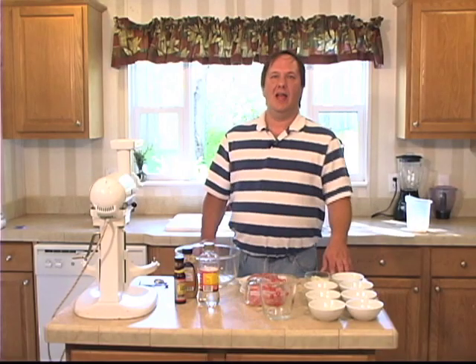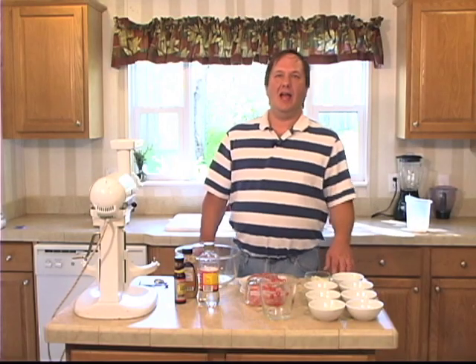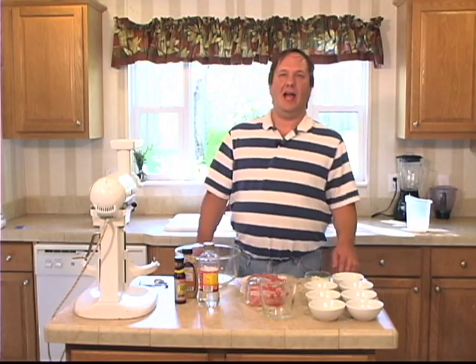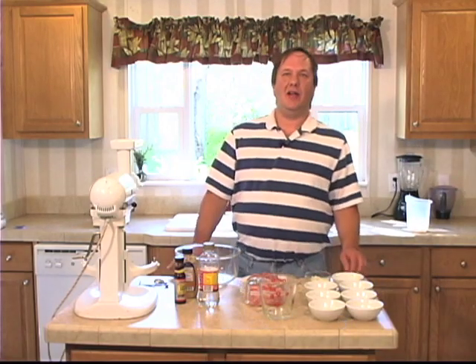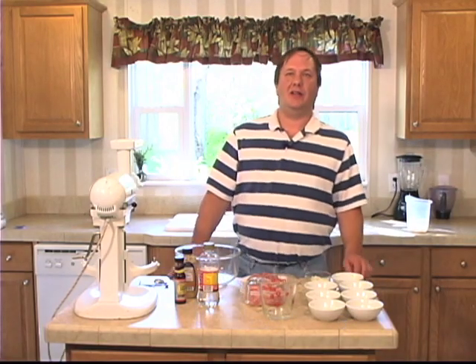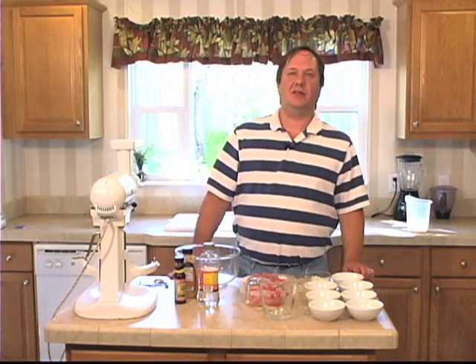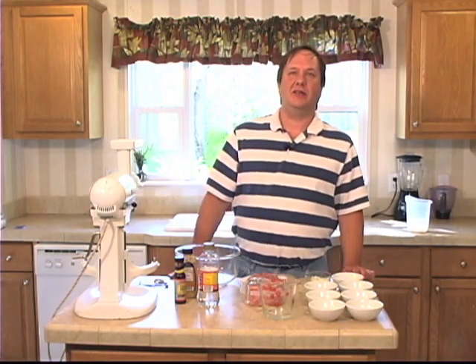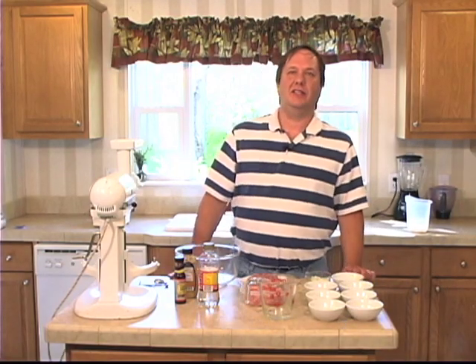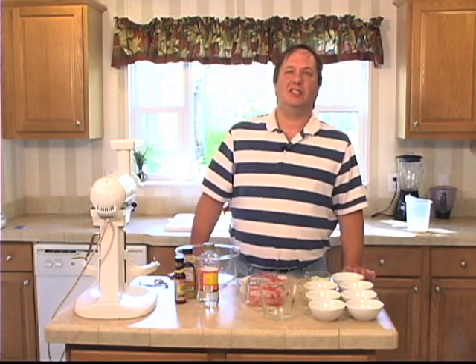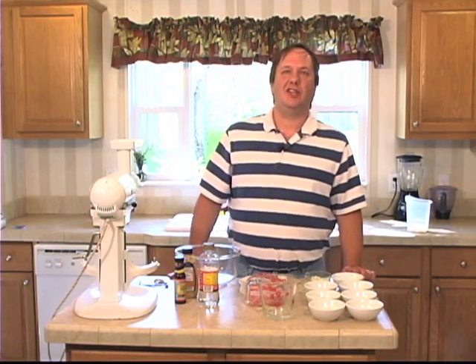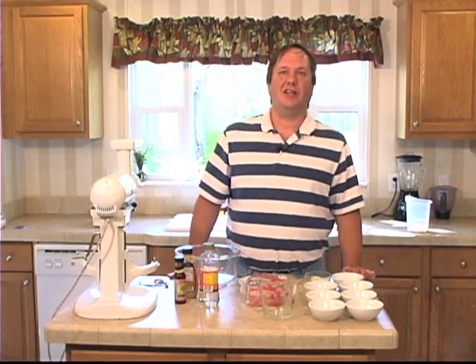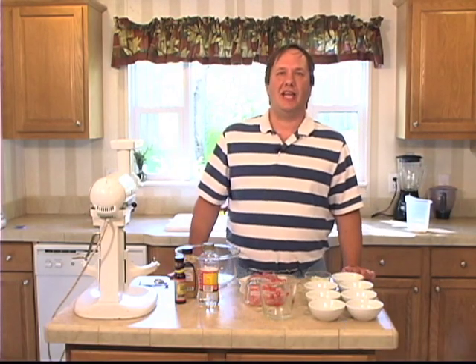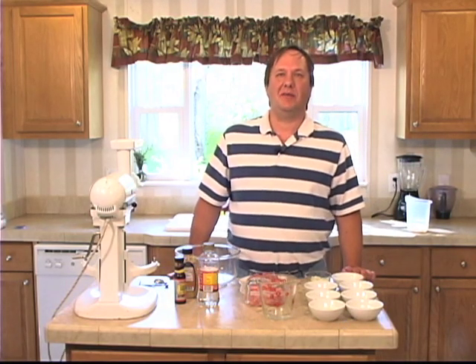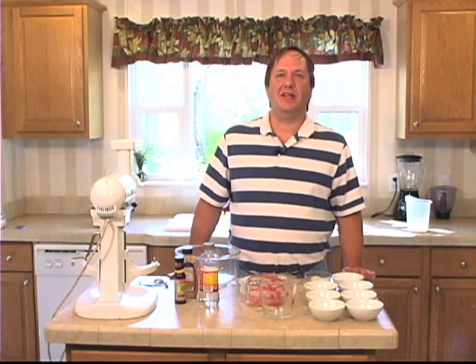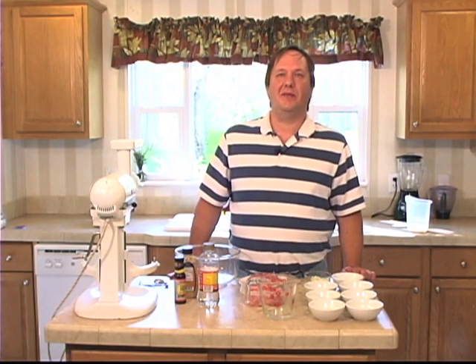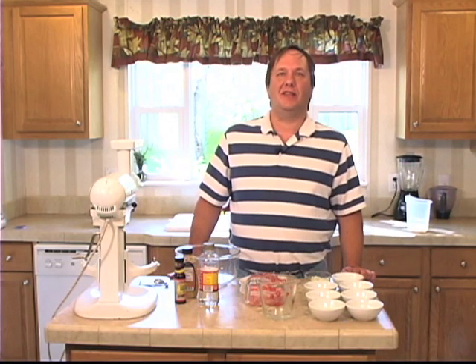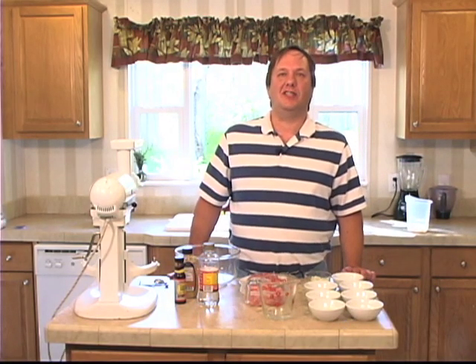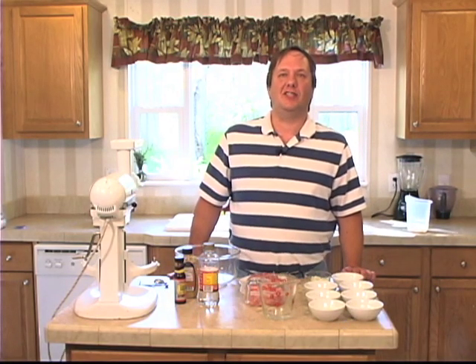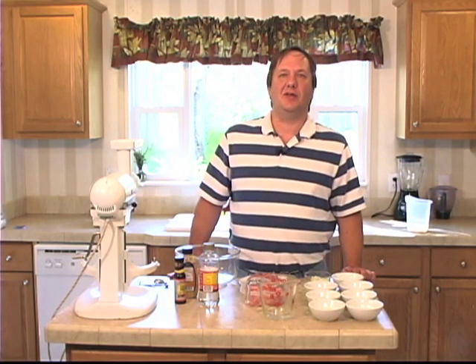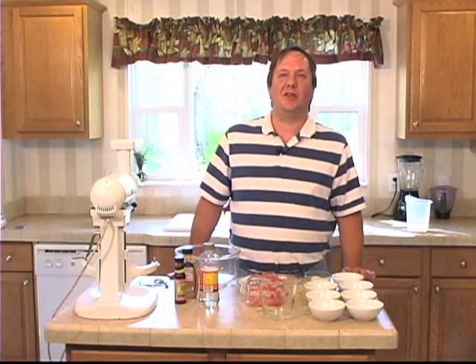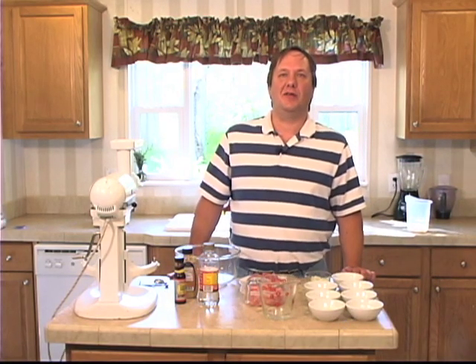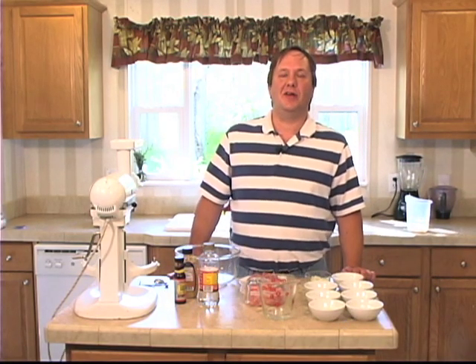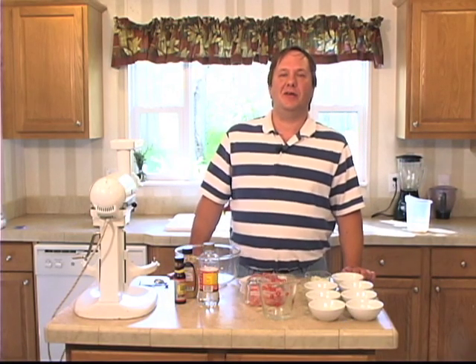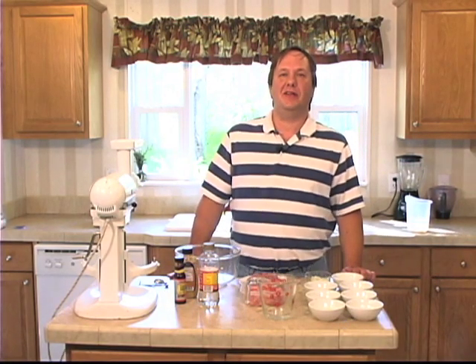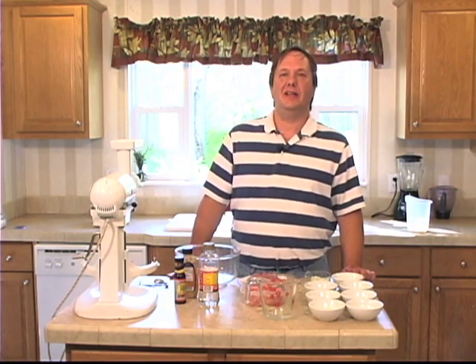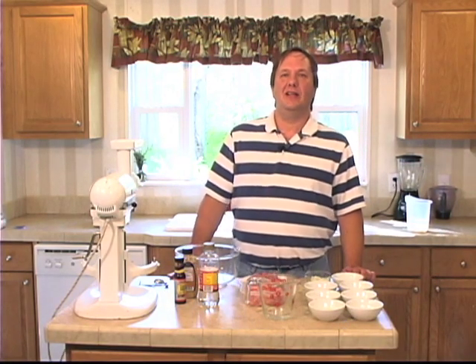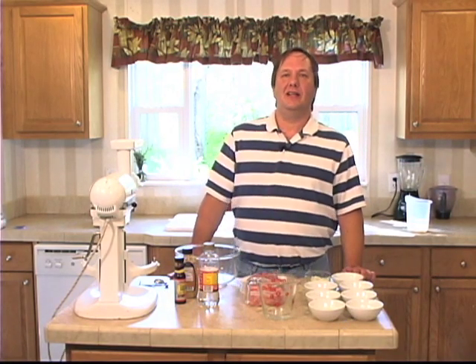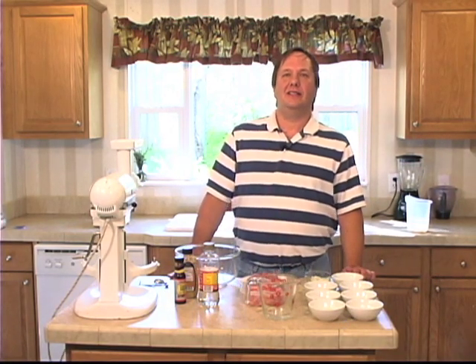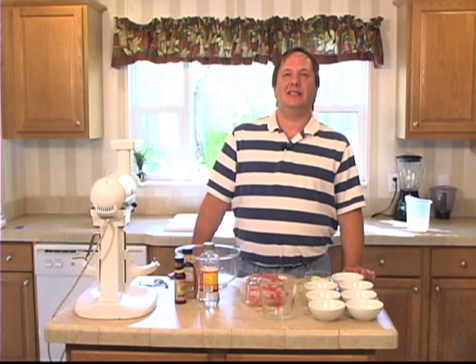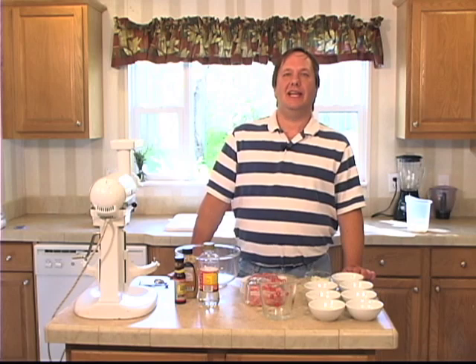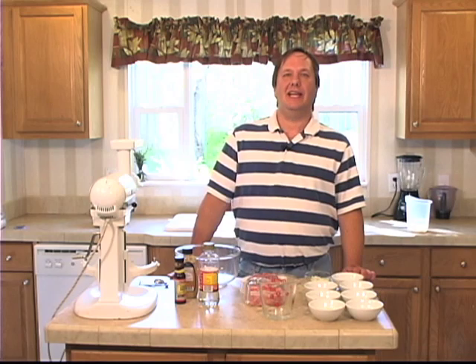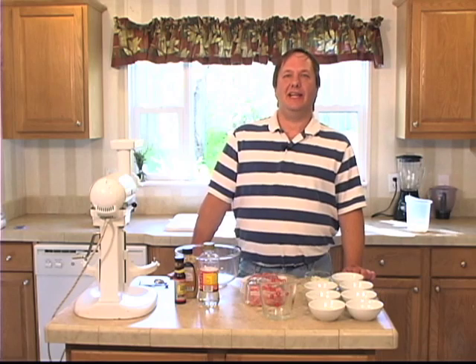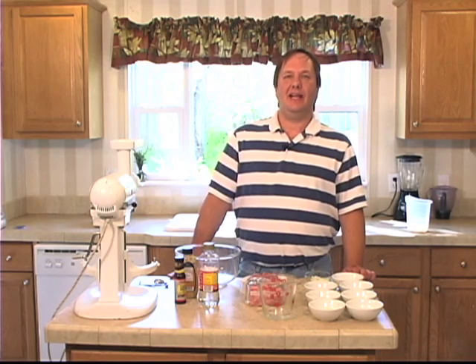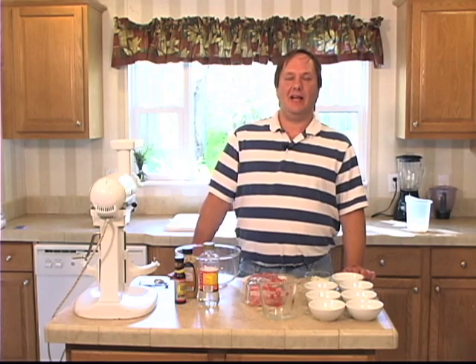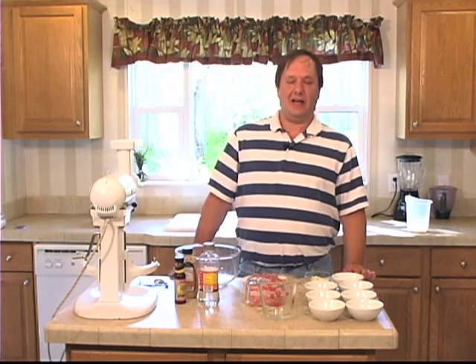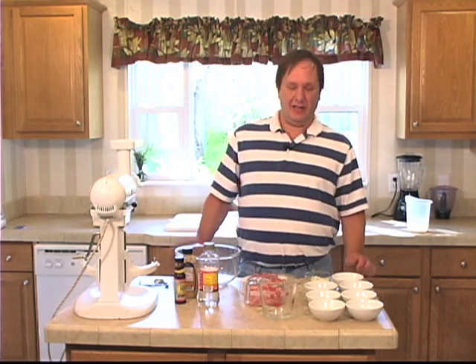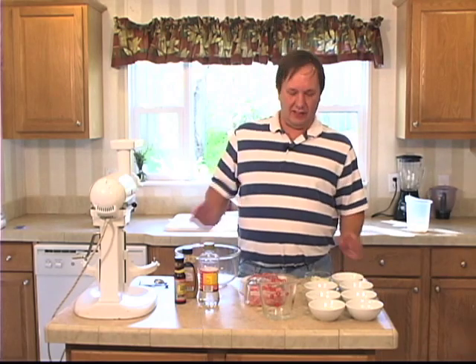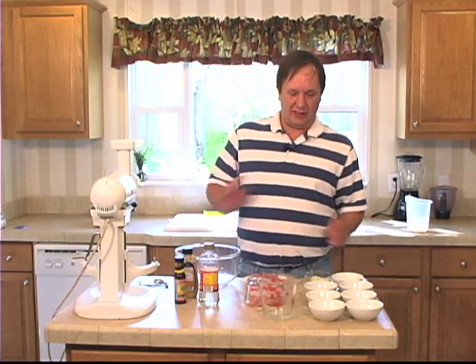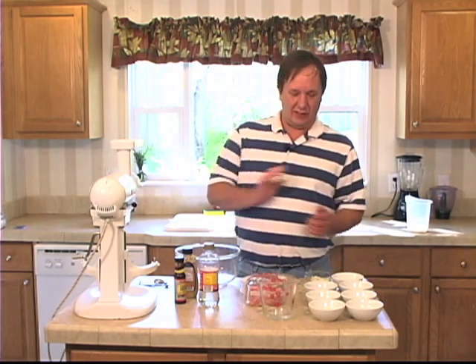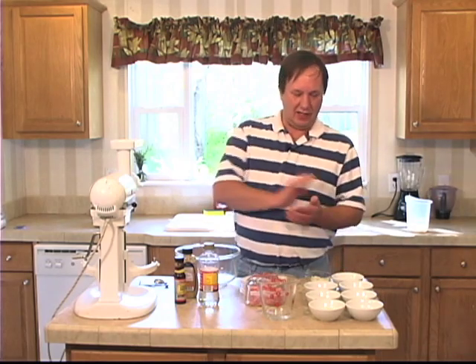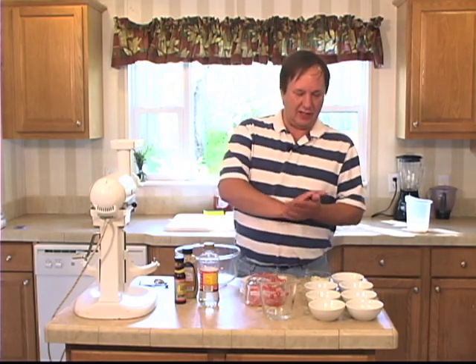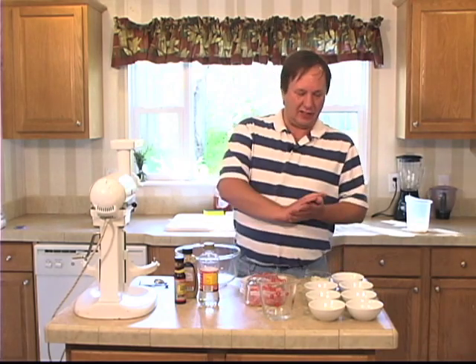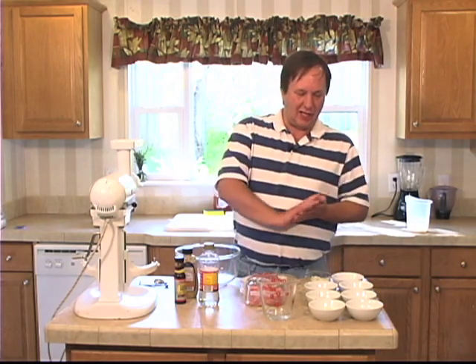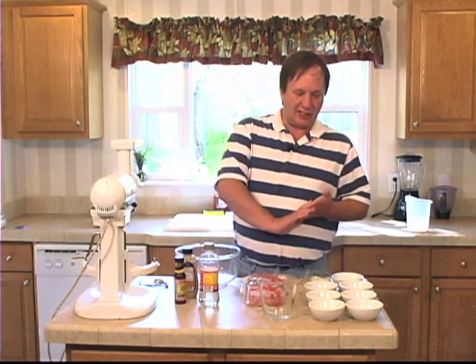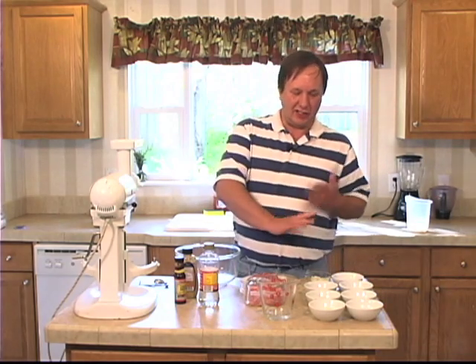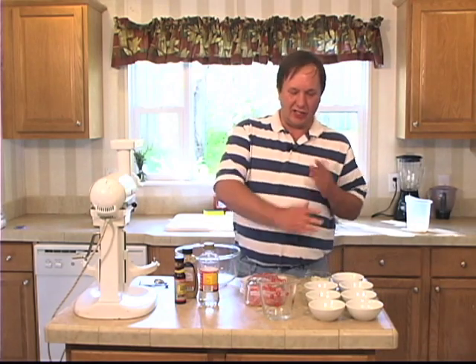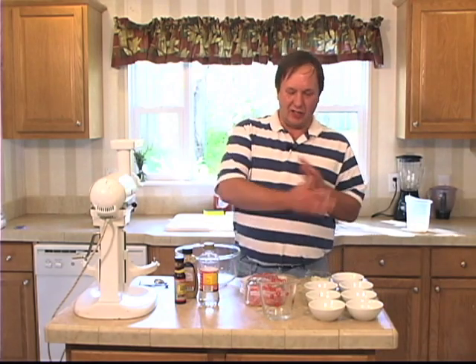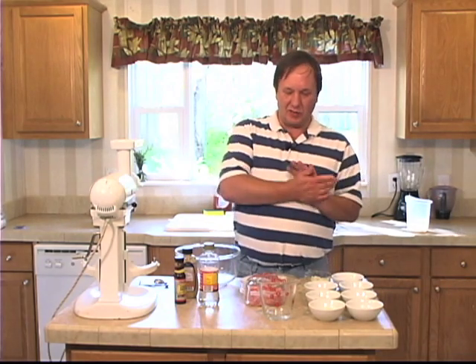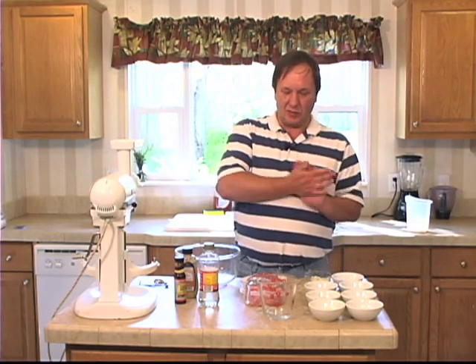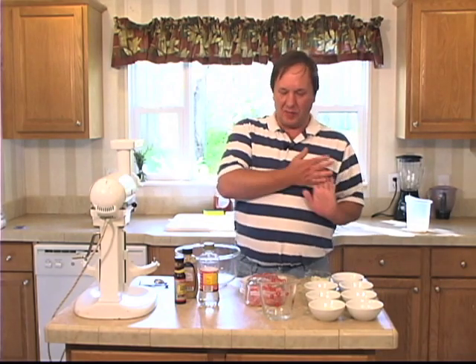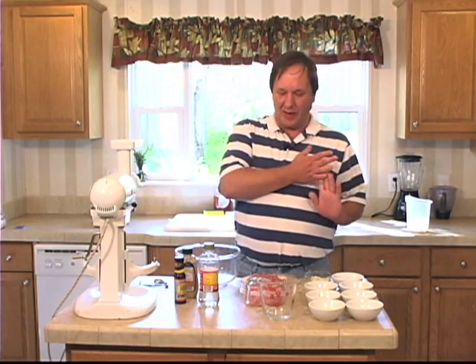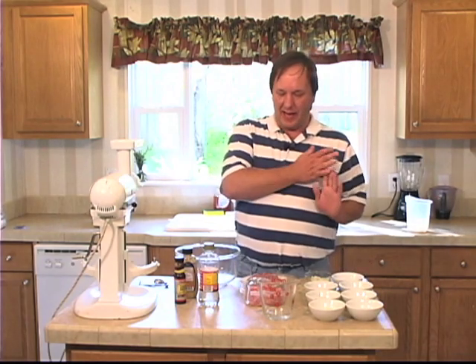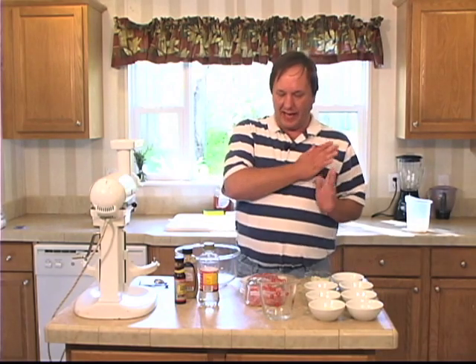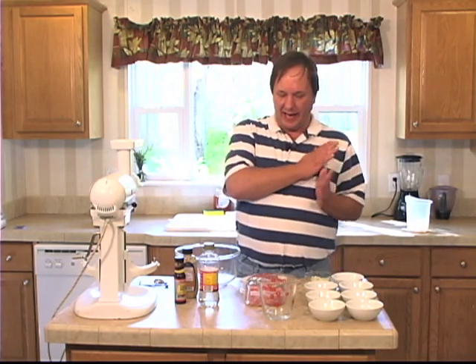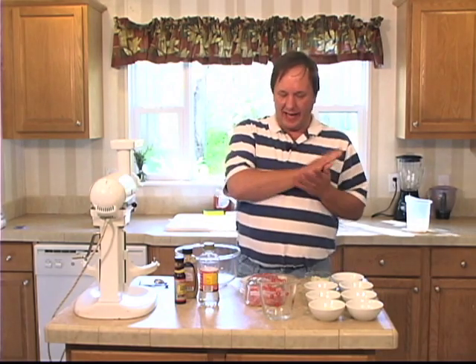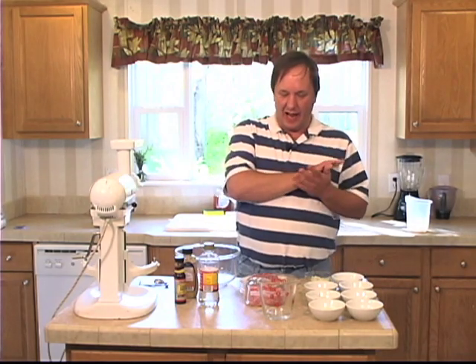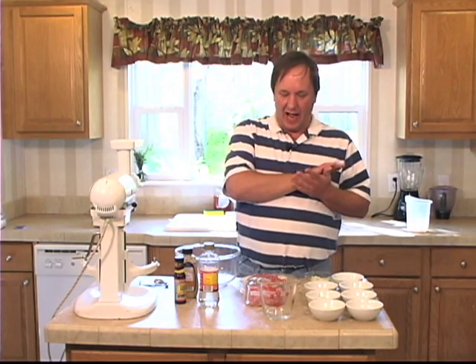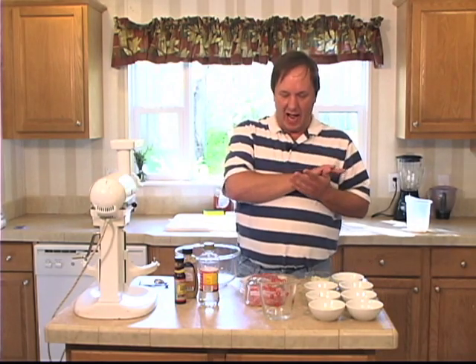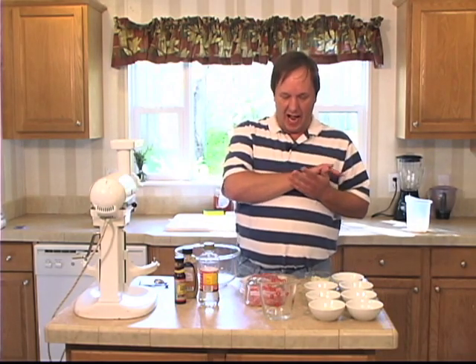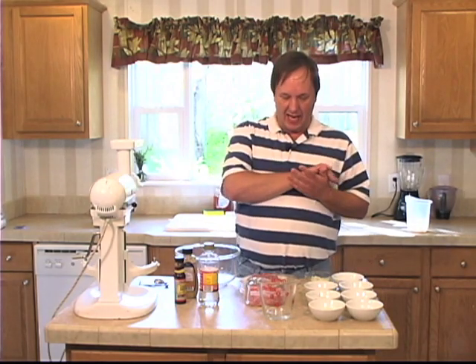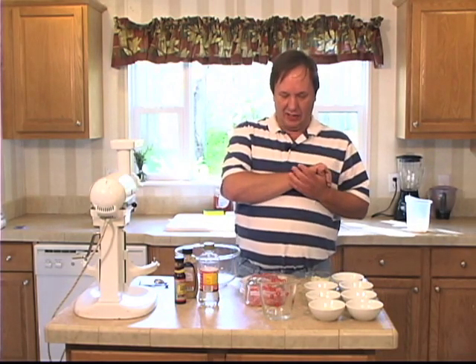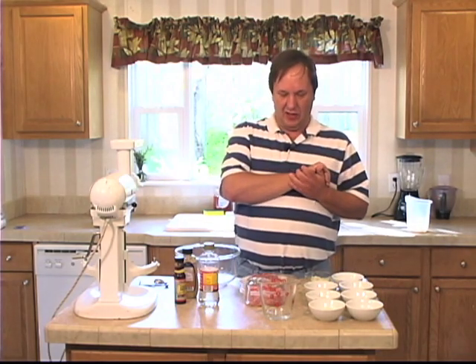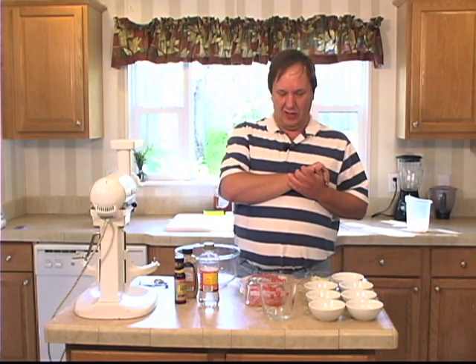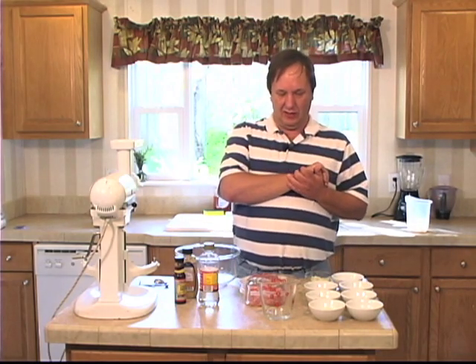How y'all doing? Sean Campbell here with Kitchen Q on the Road. Today on the Sausage Show we're going to be making hot dogs.